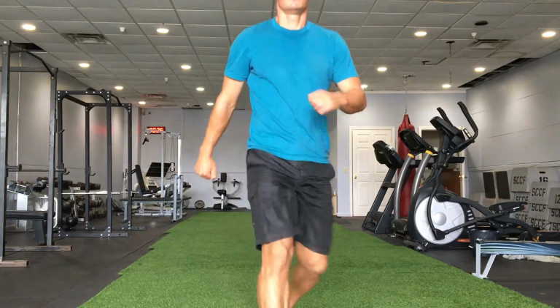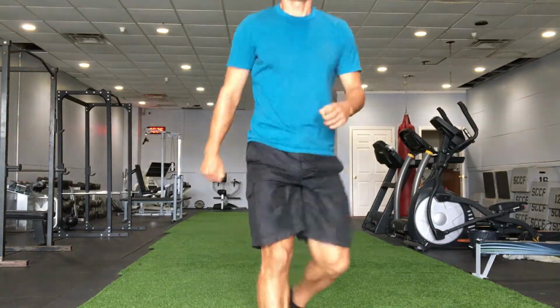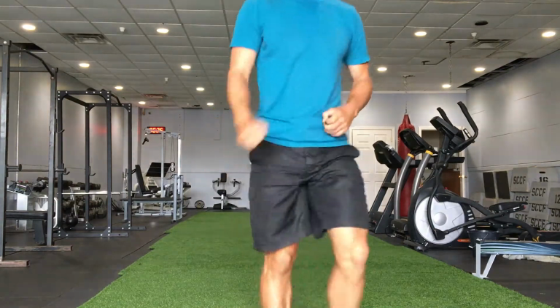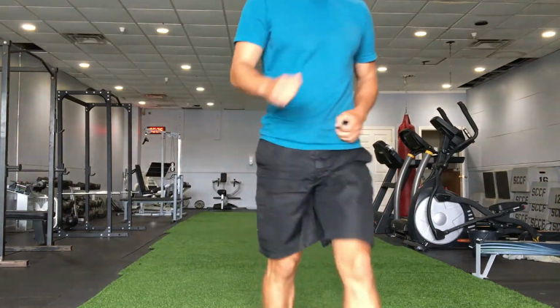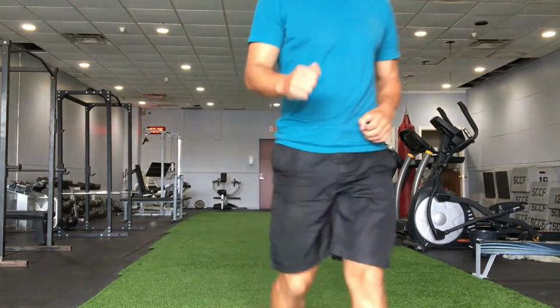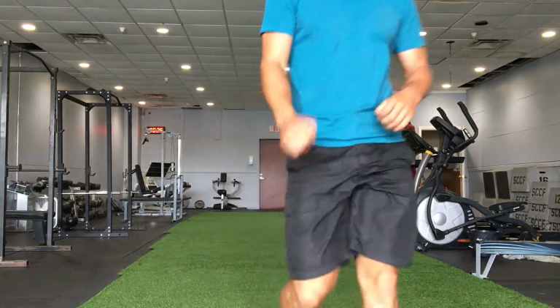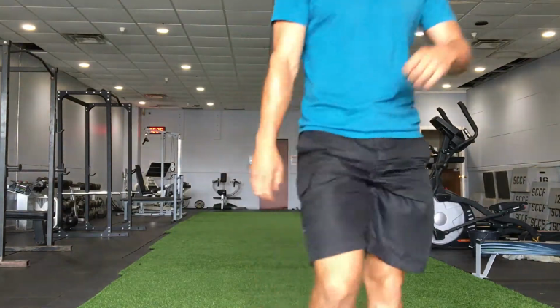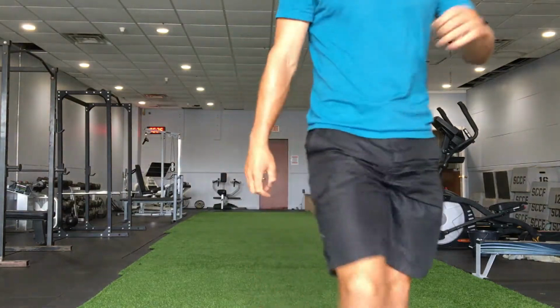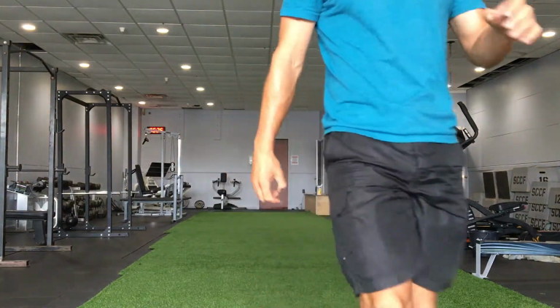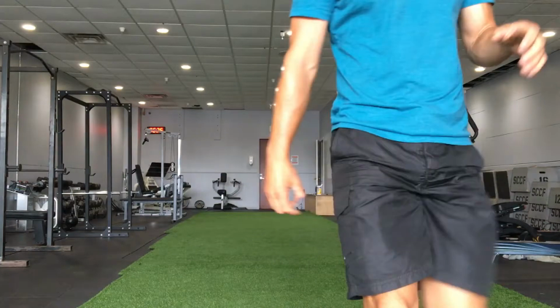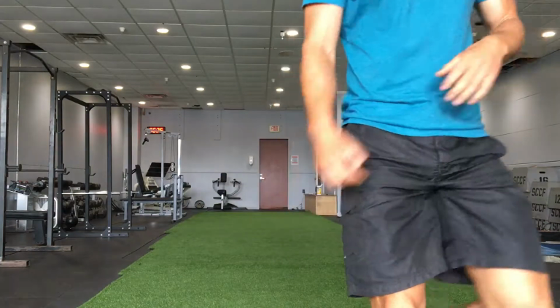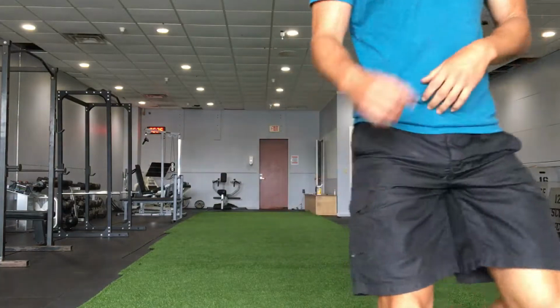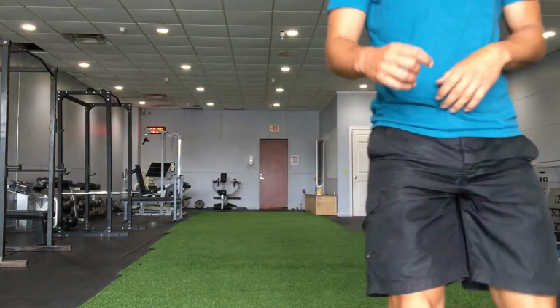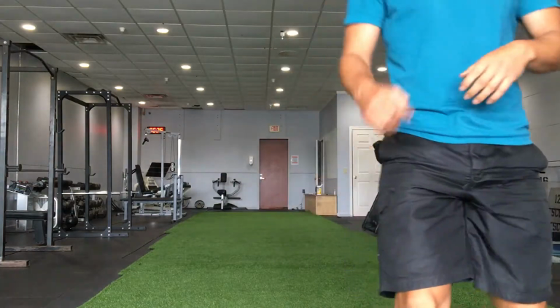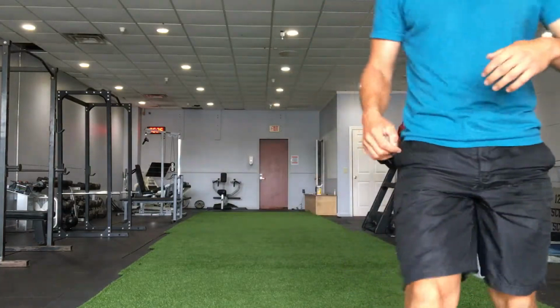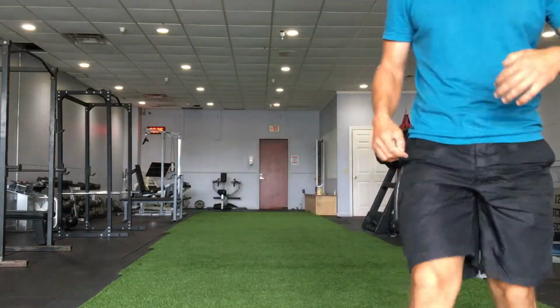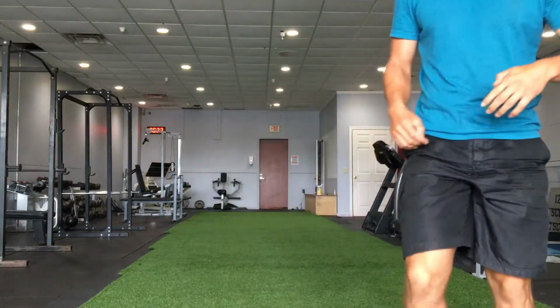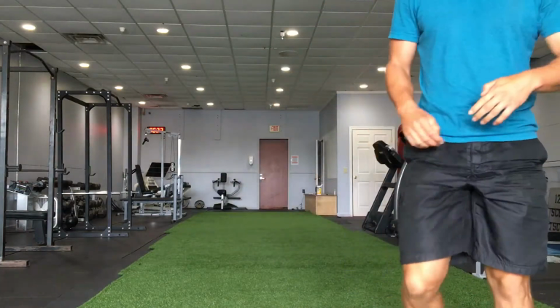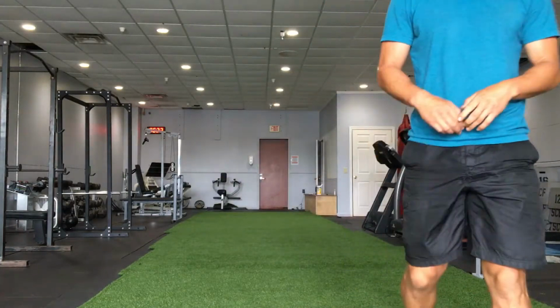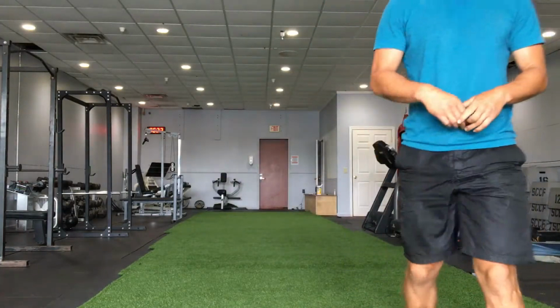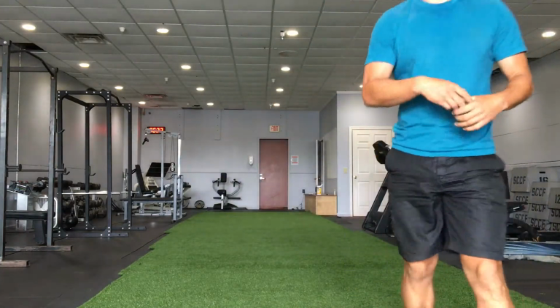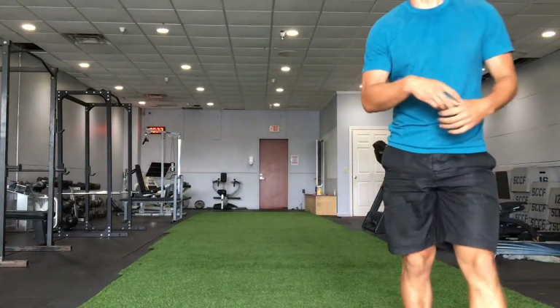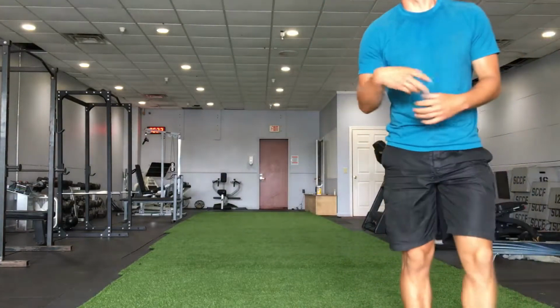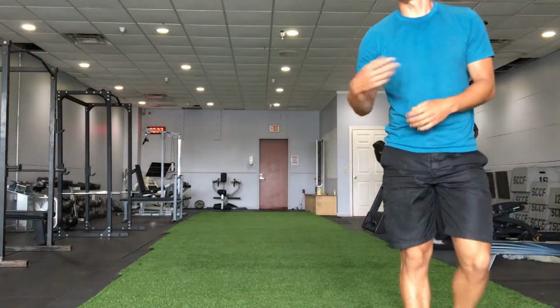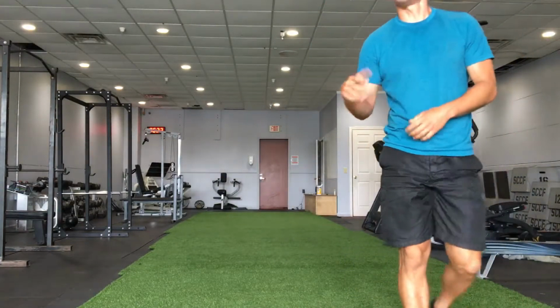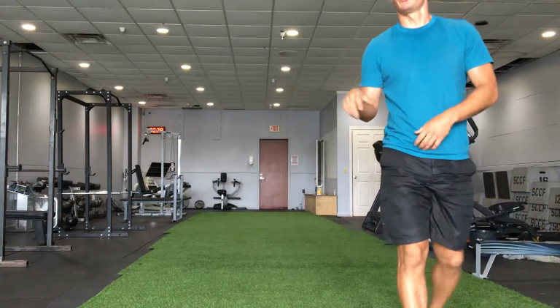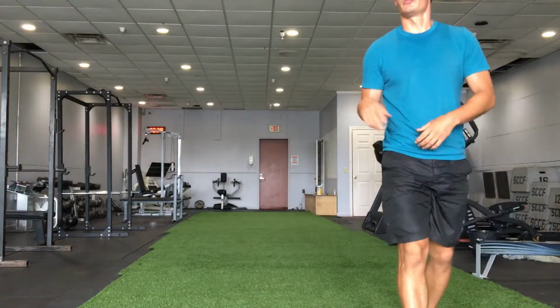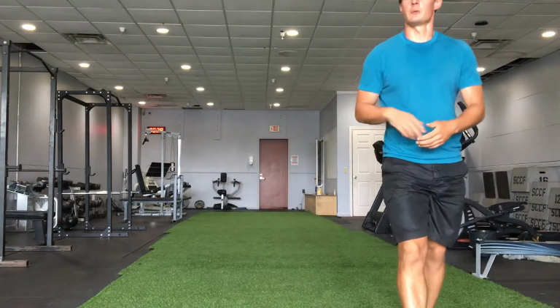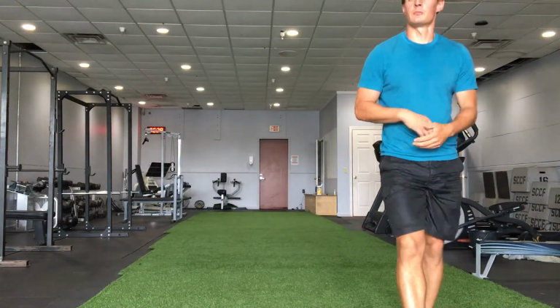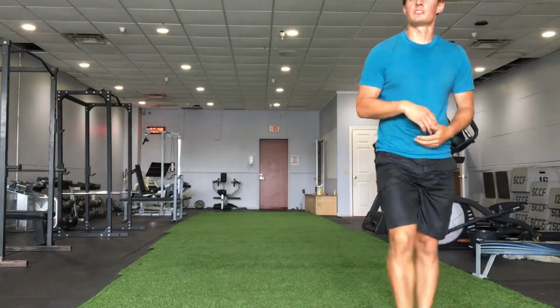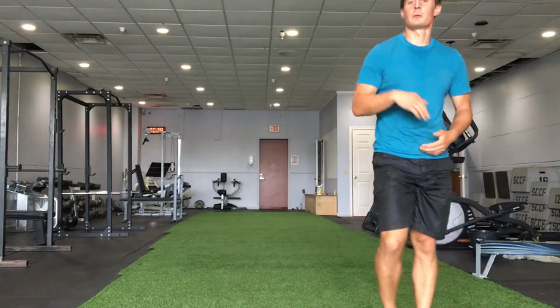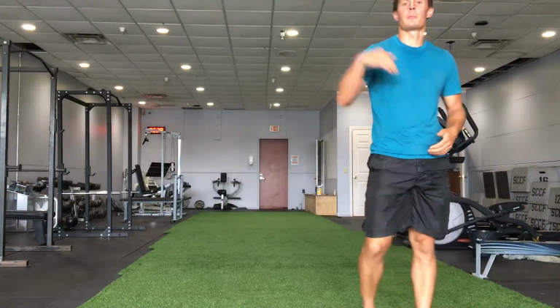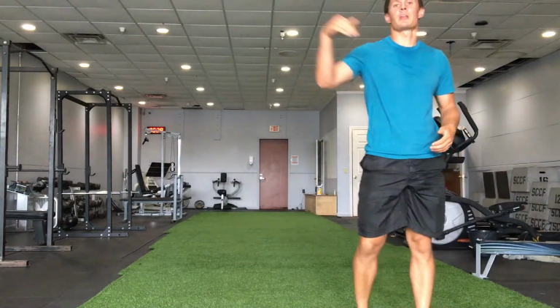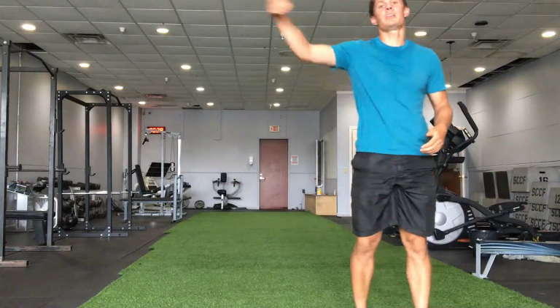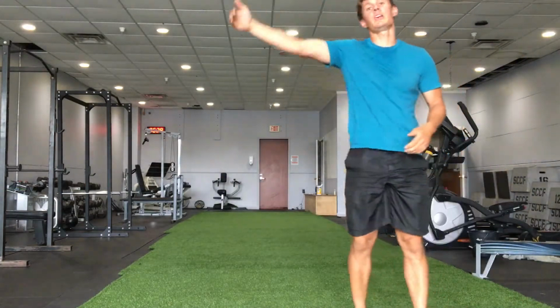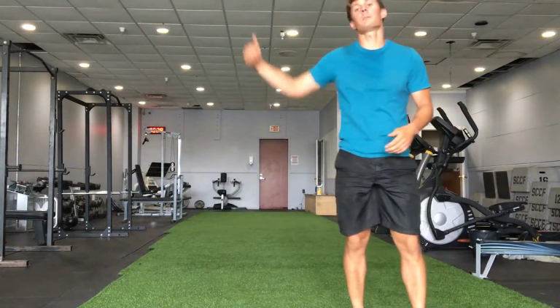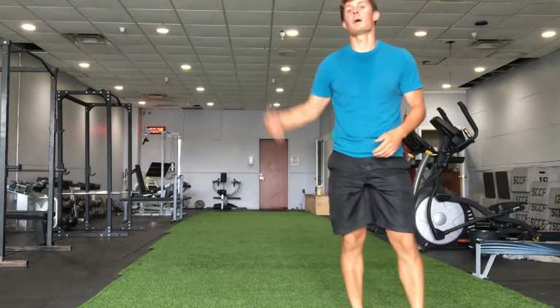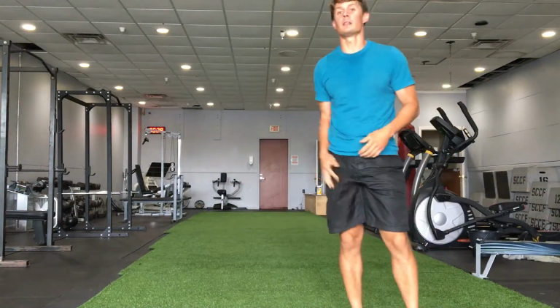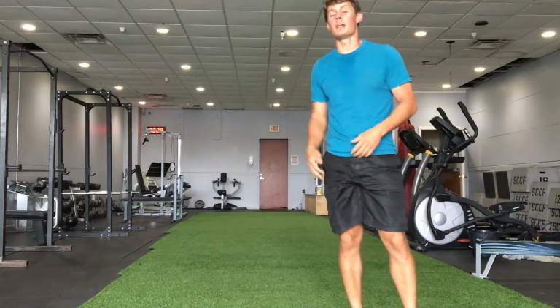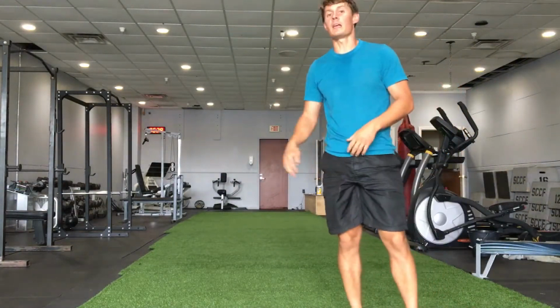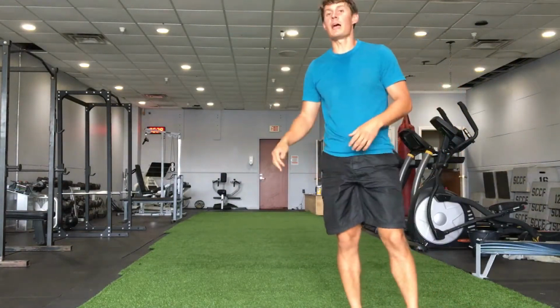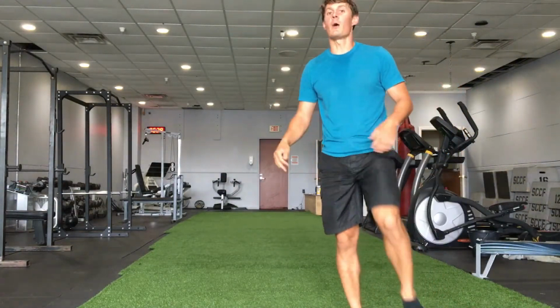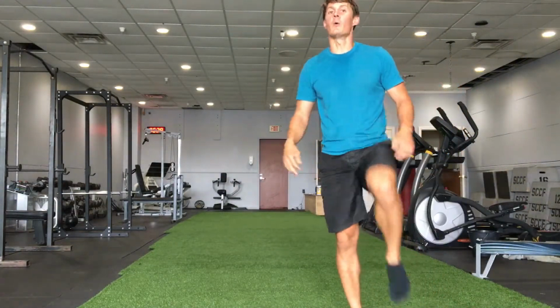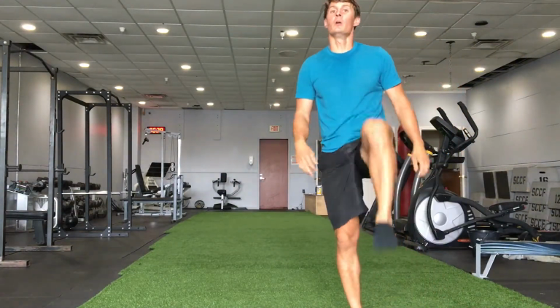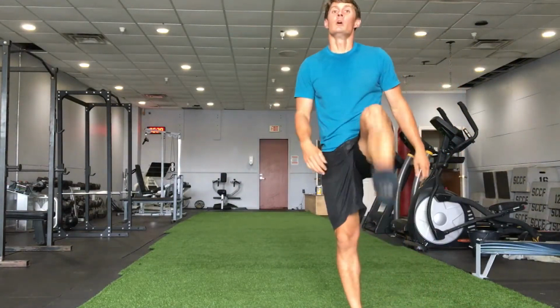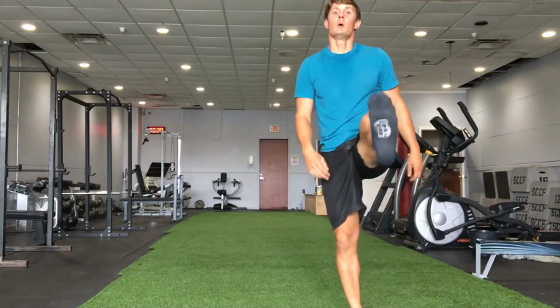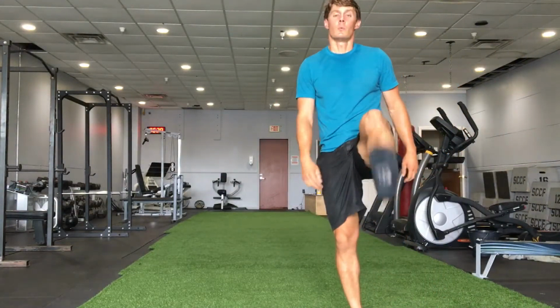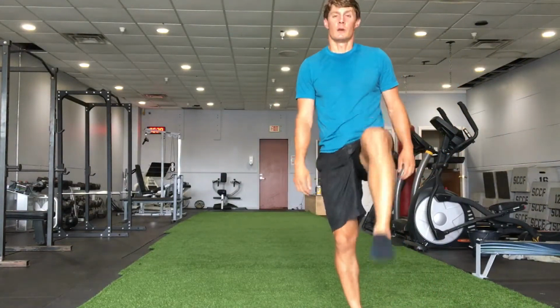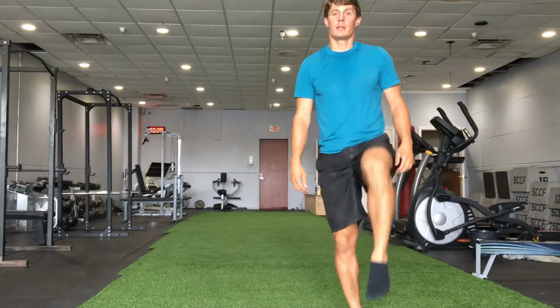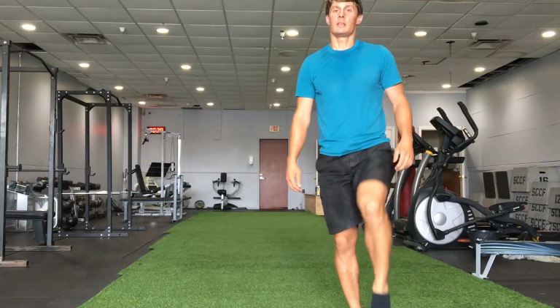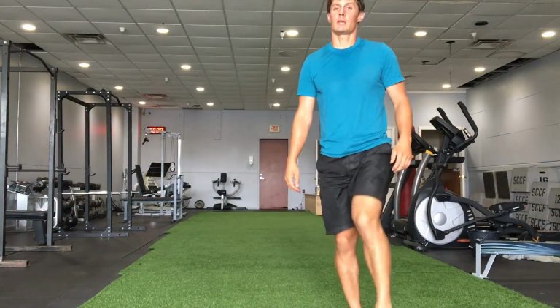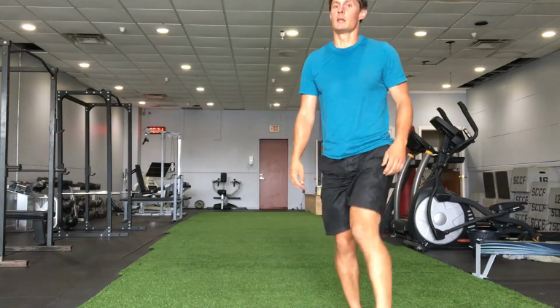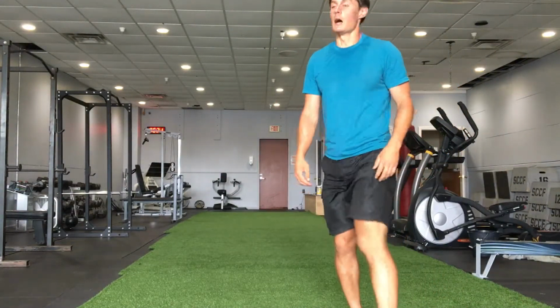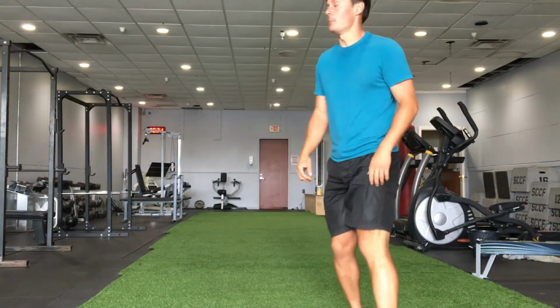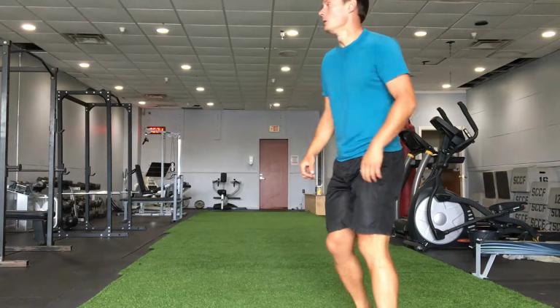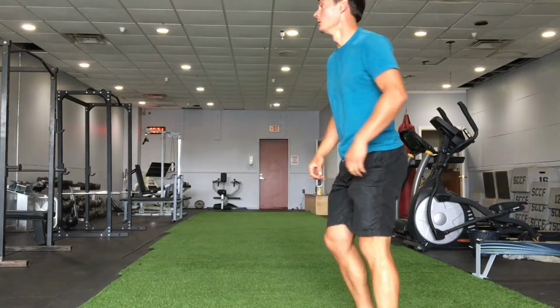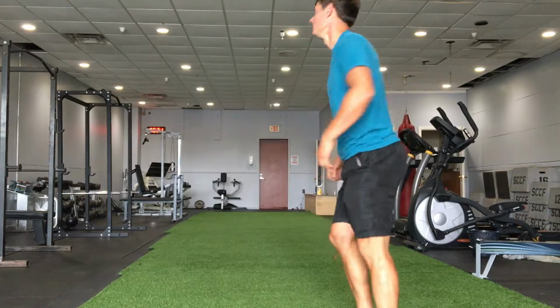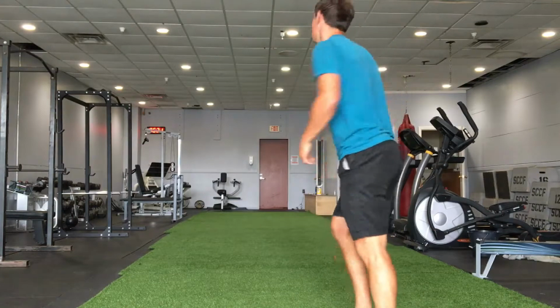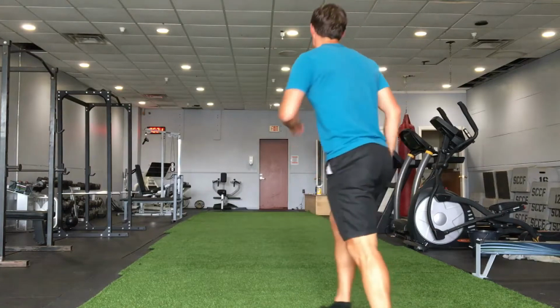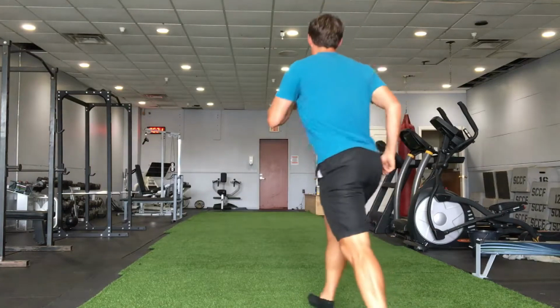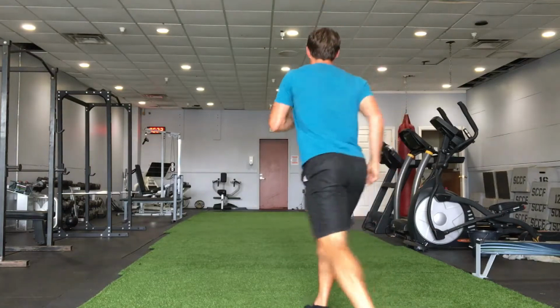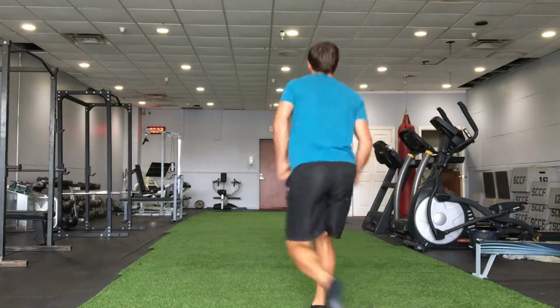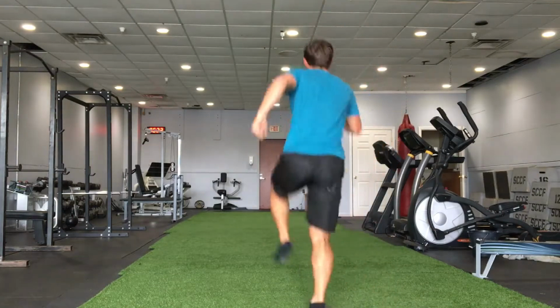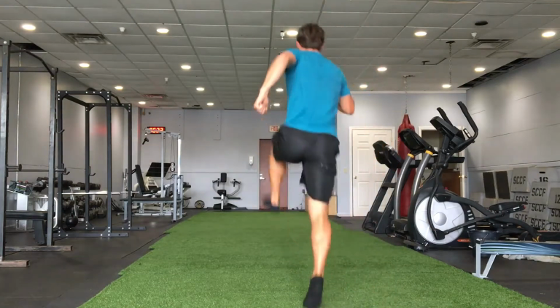Now the last one I'm going to do a very similar thing, but this time I'm going to kick my leg out when I kick it up. Let's get started.